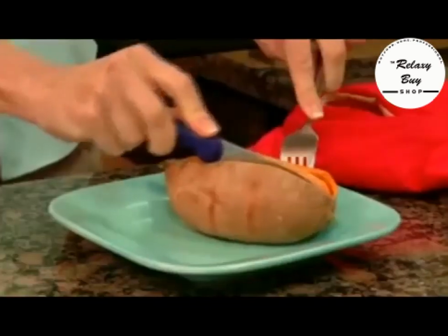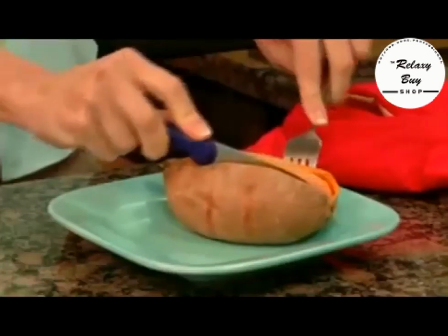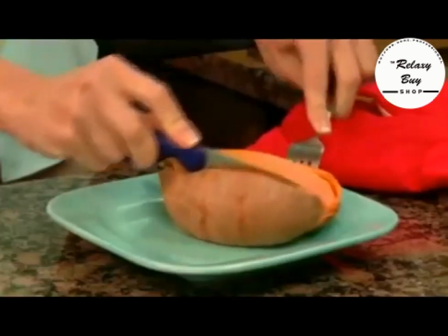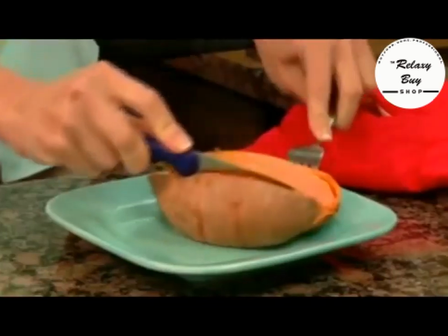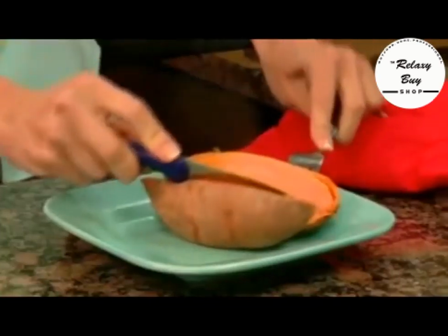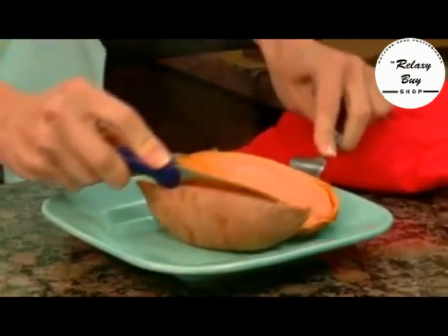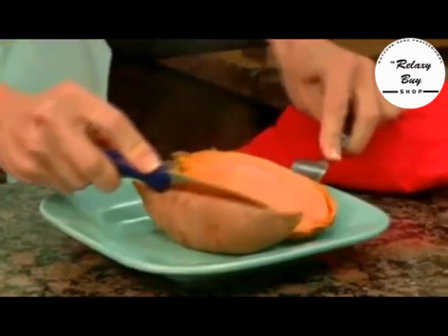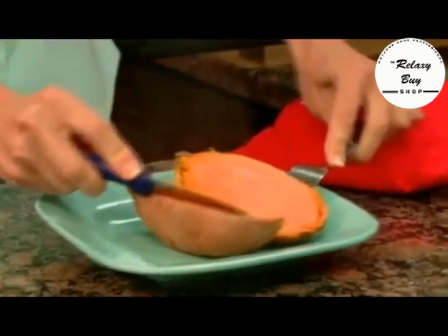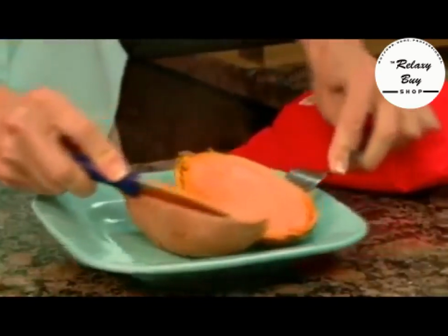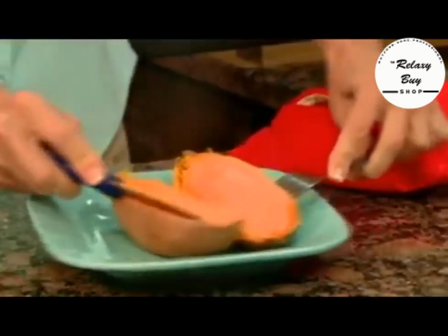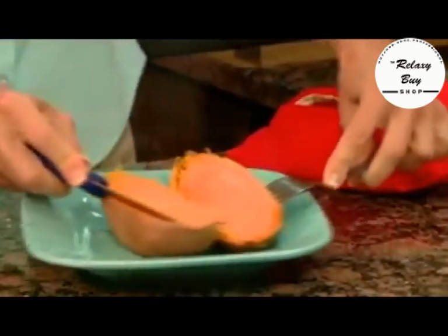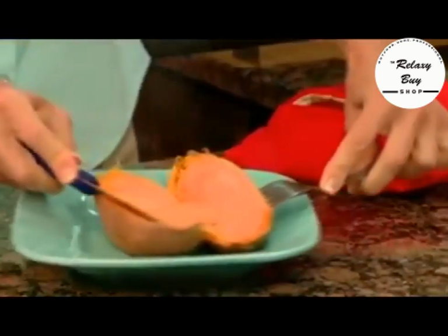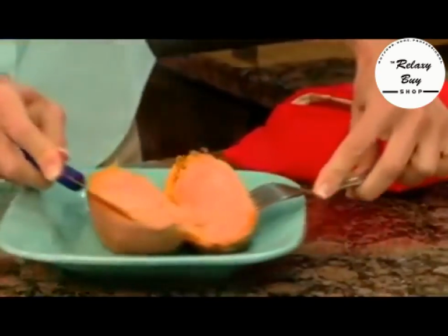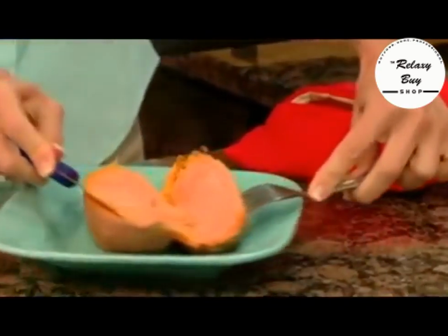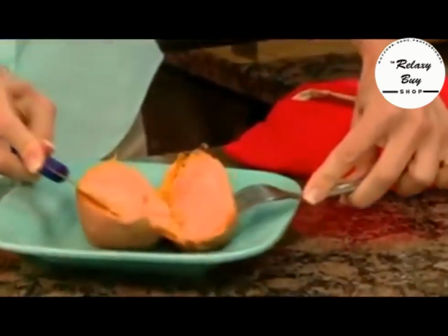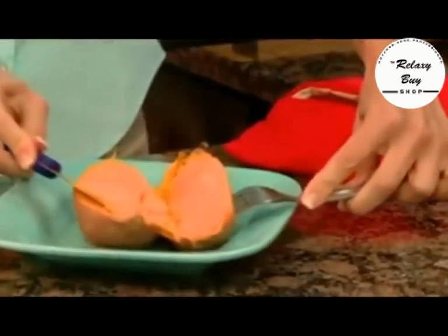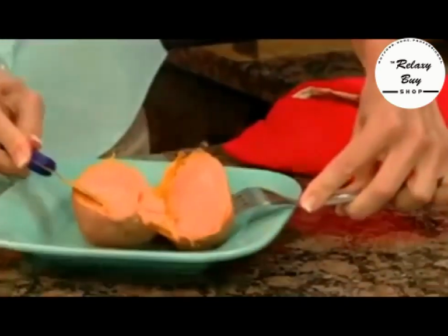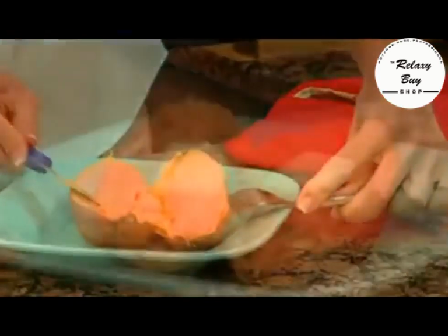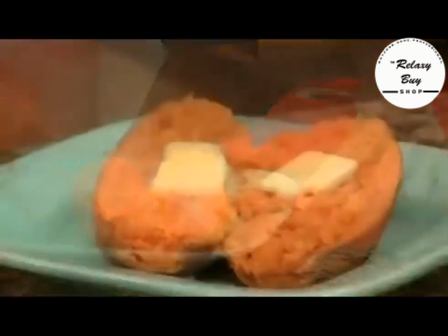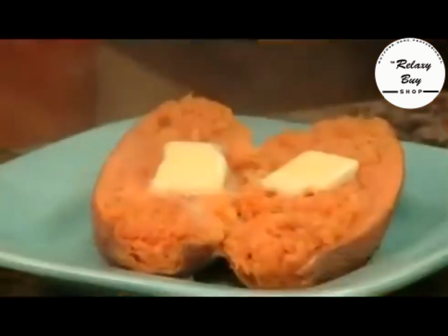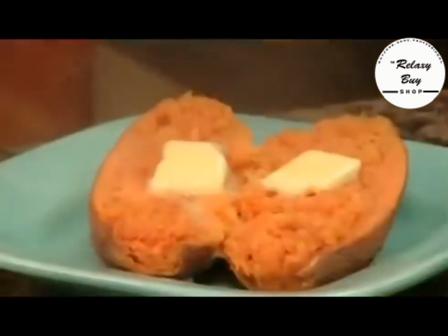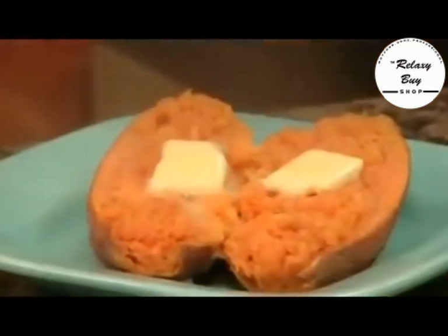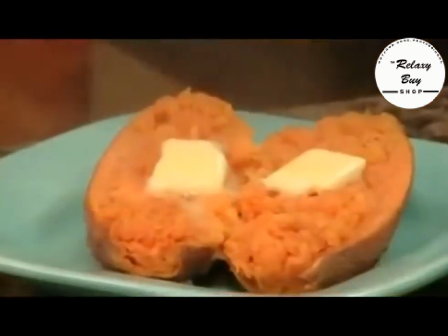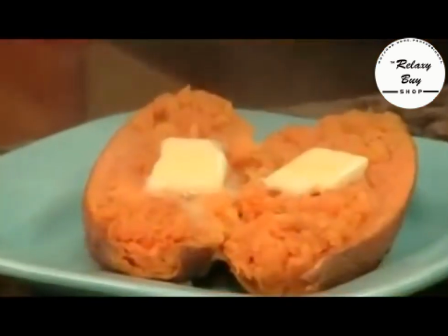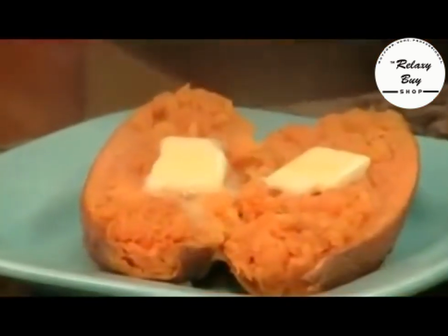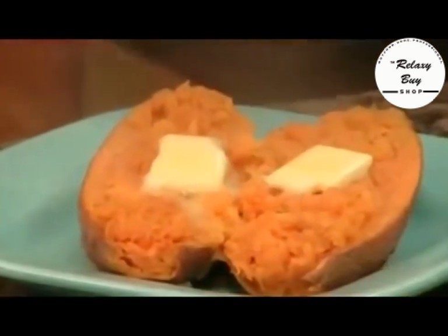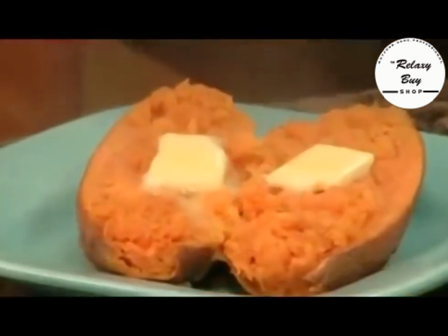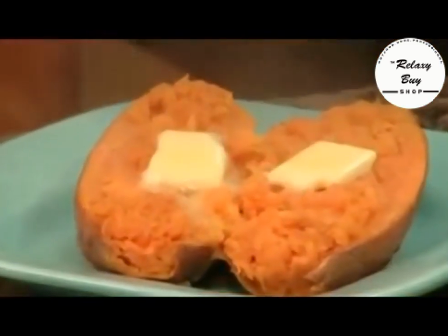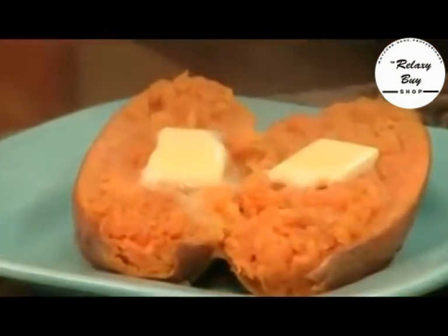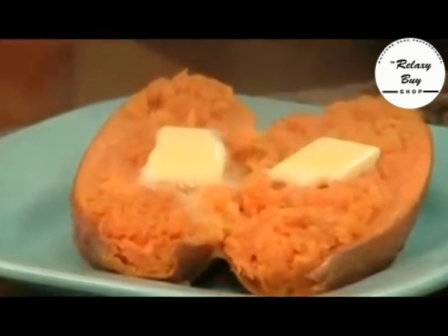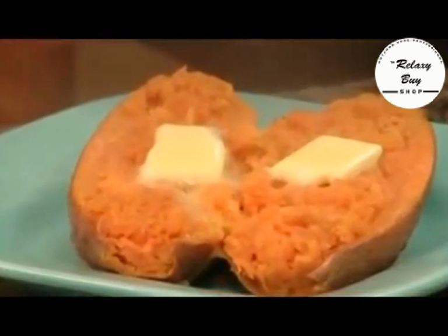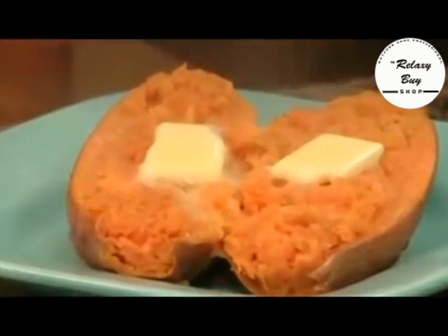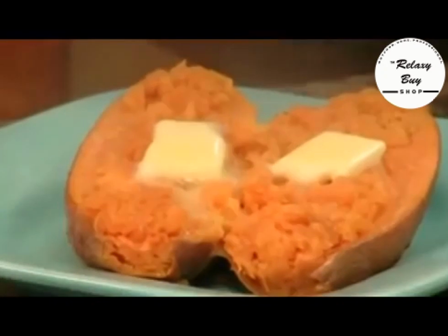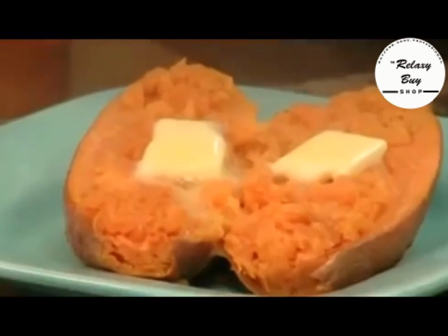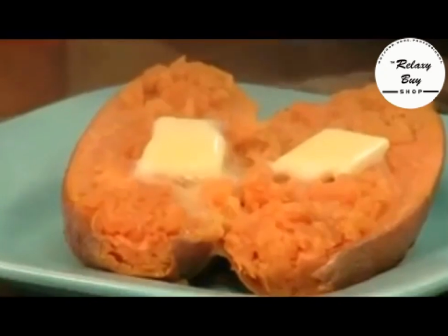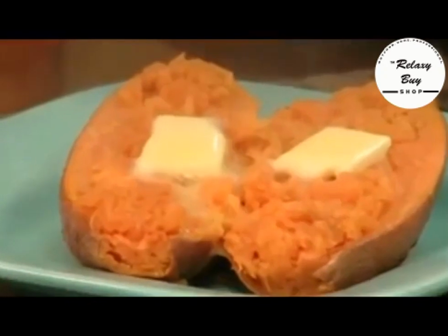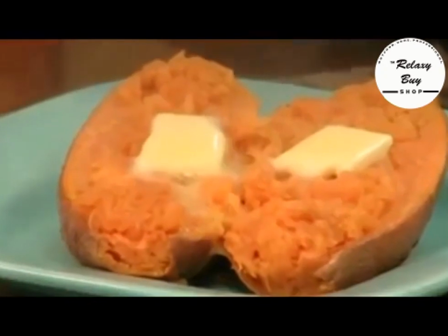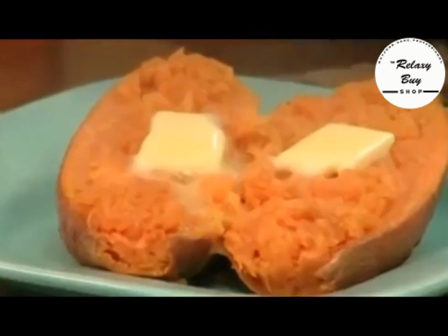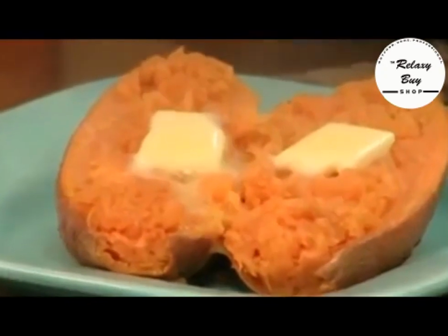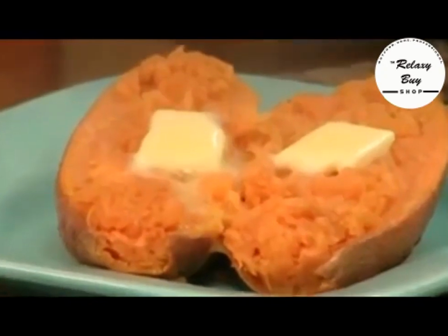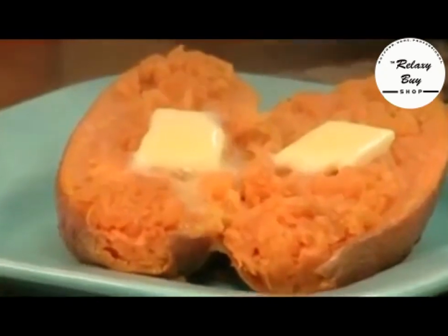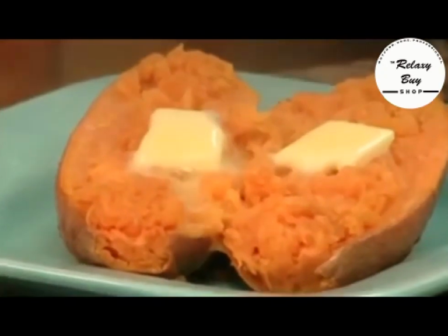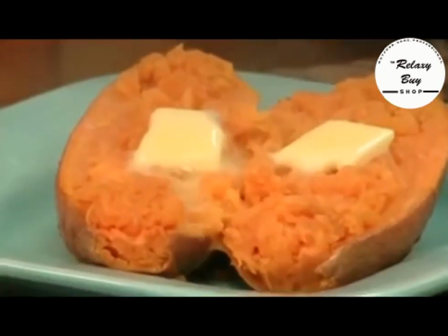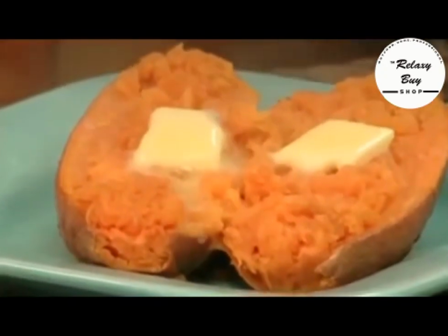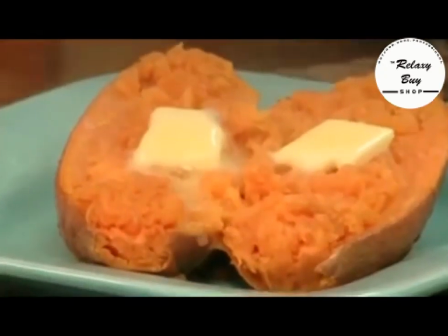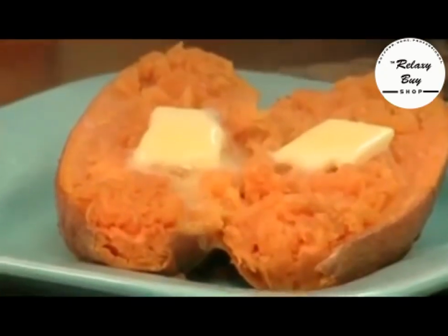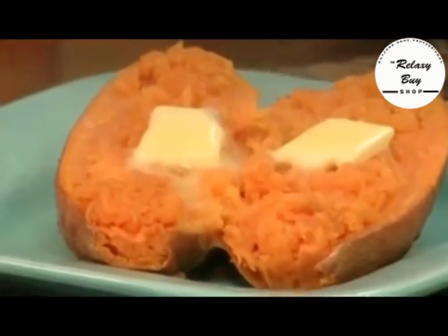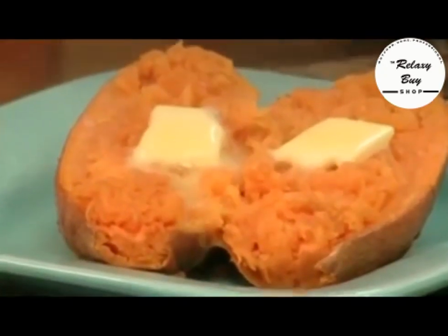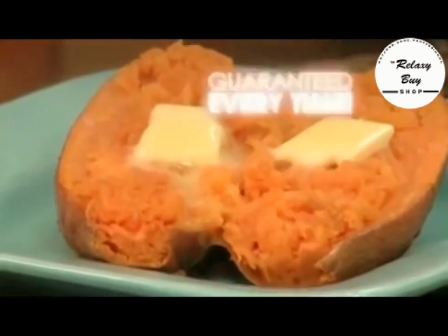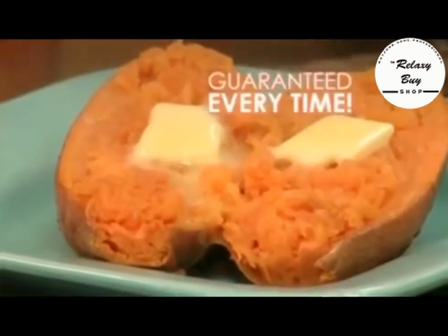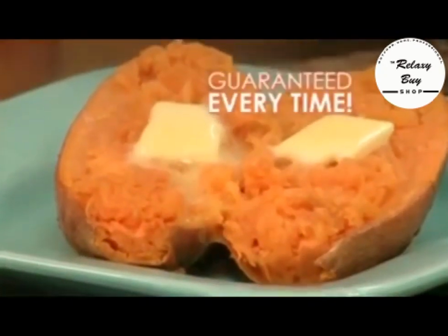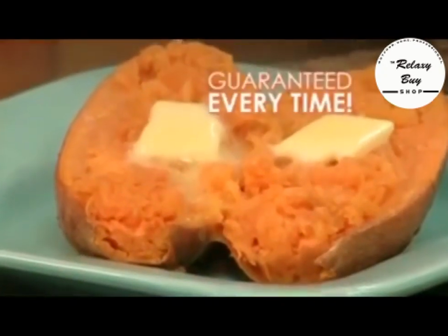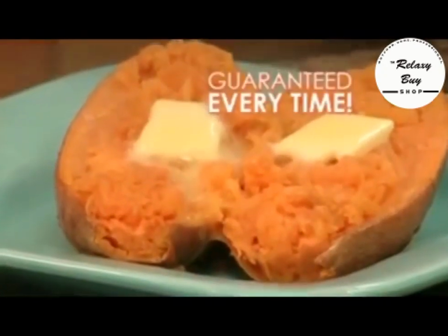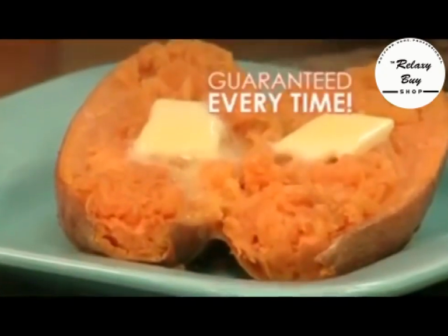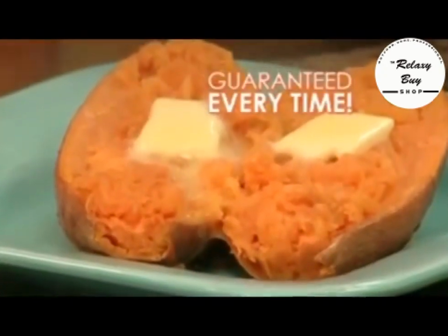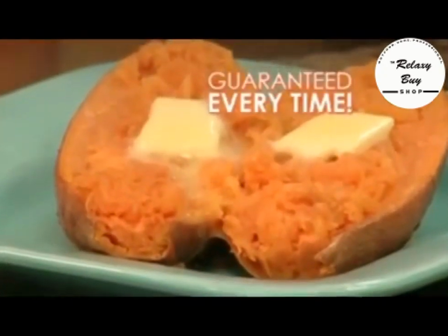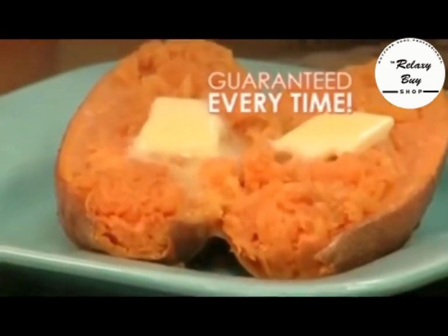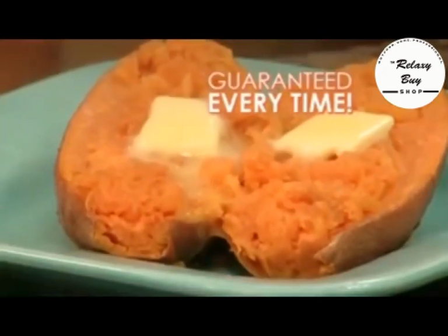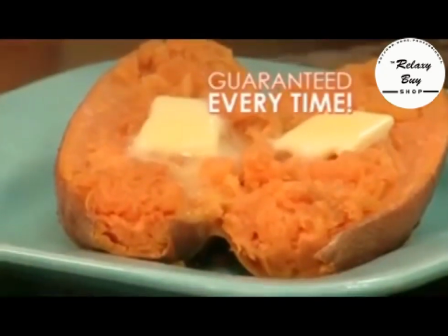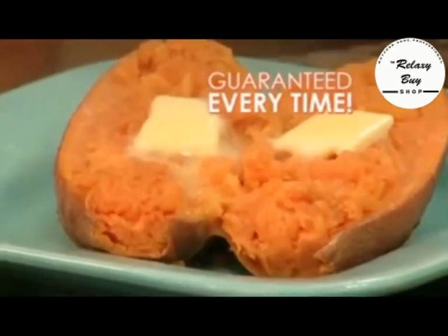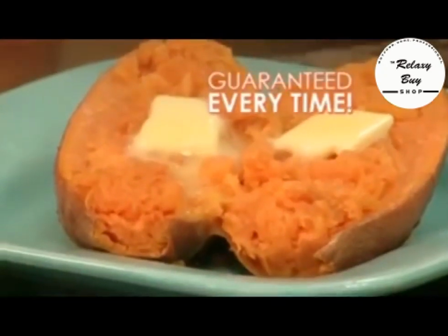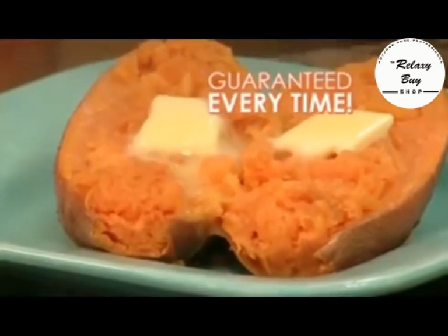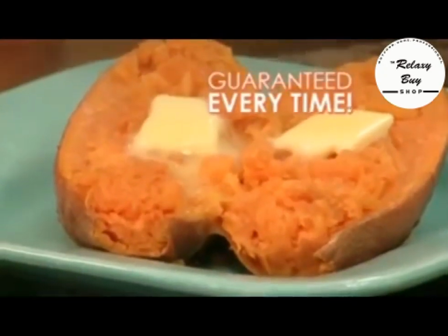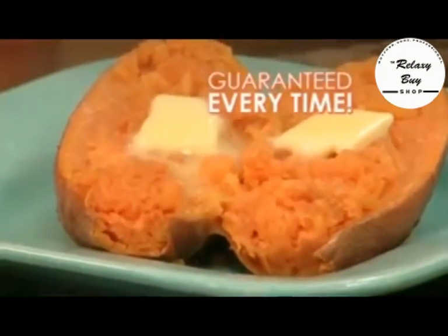Not too soggy, not too dry — just tender skin and fluffy, flaky potato goodness guaranteed every time.